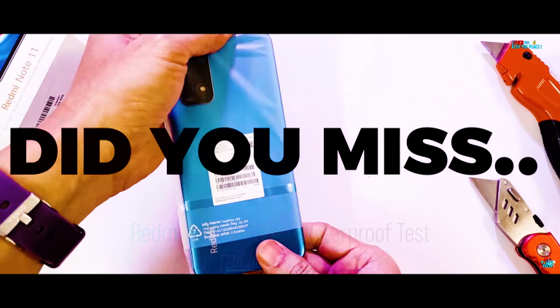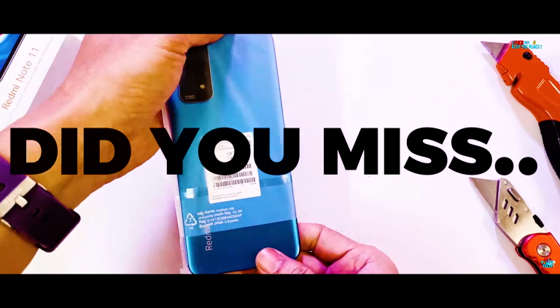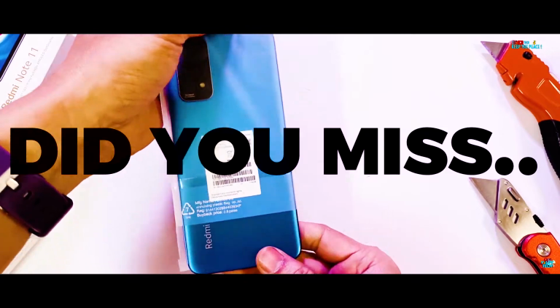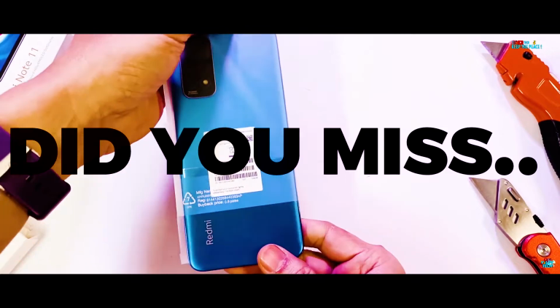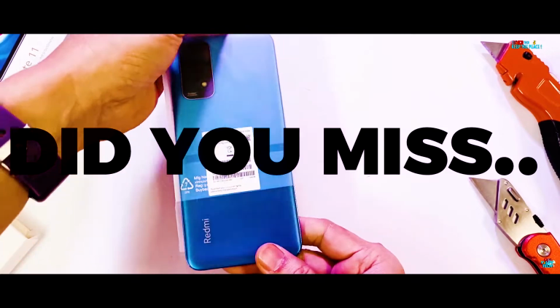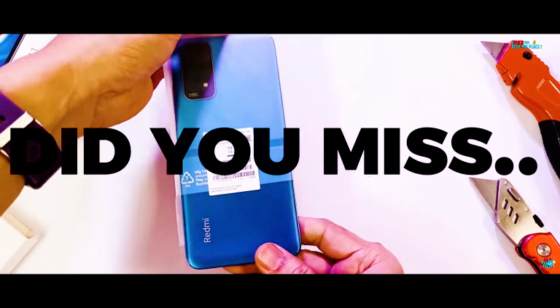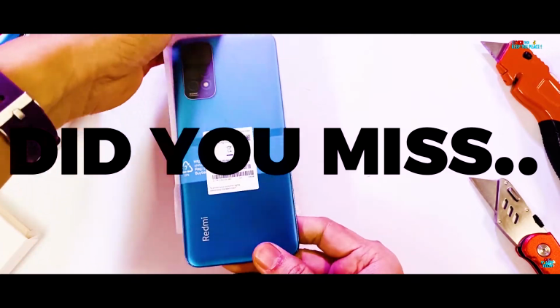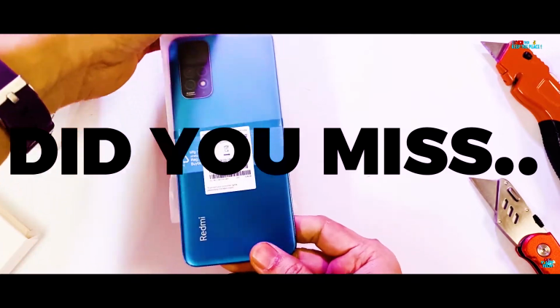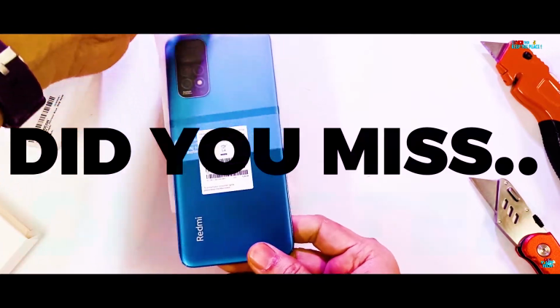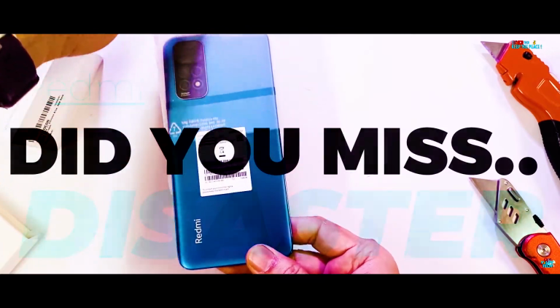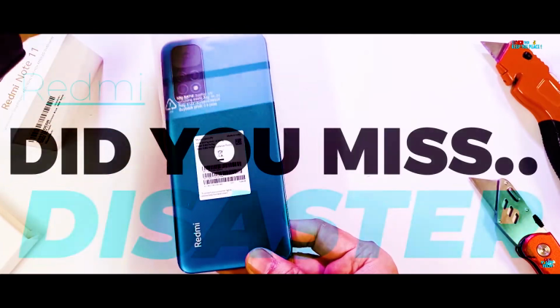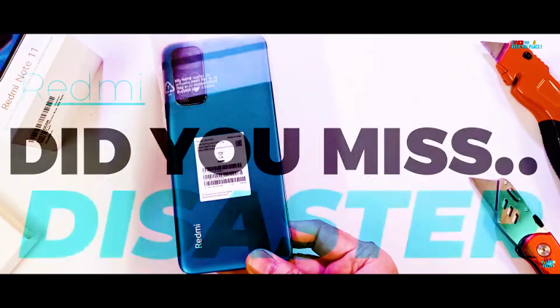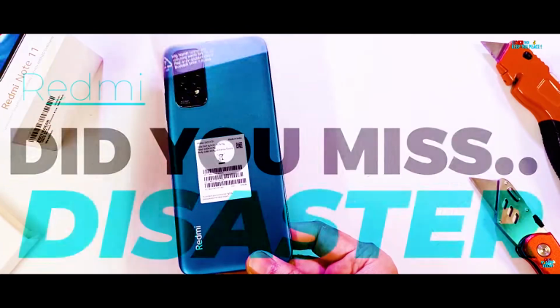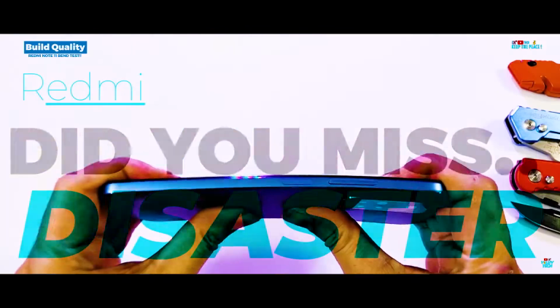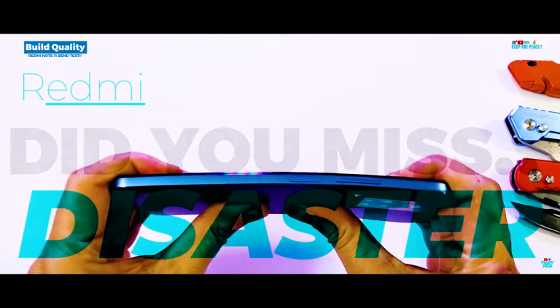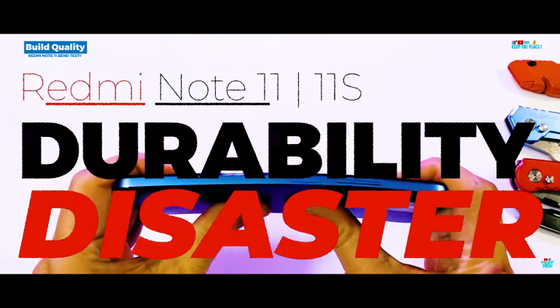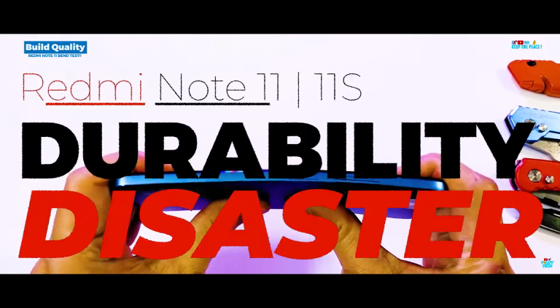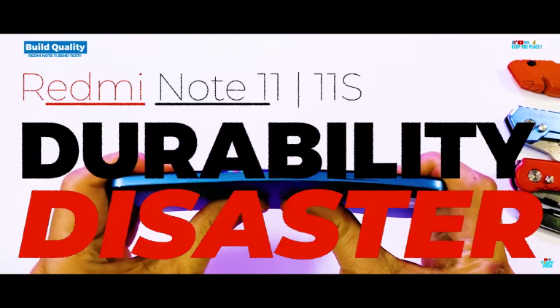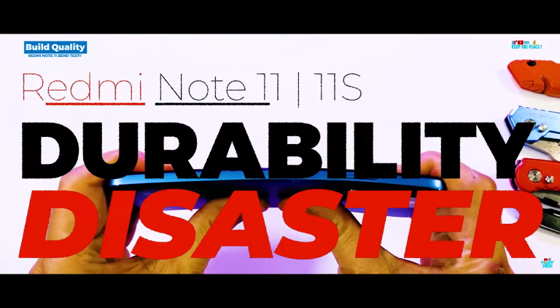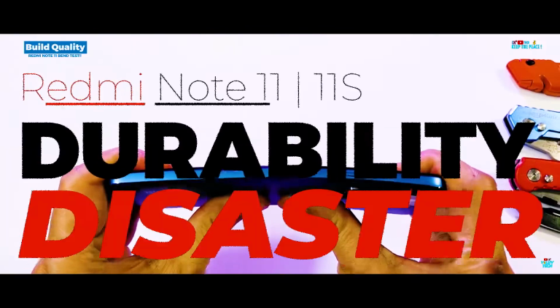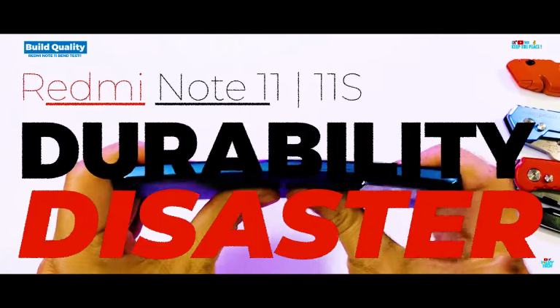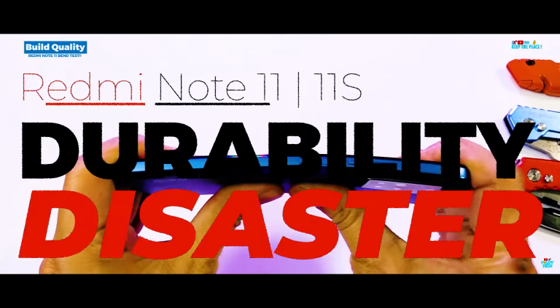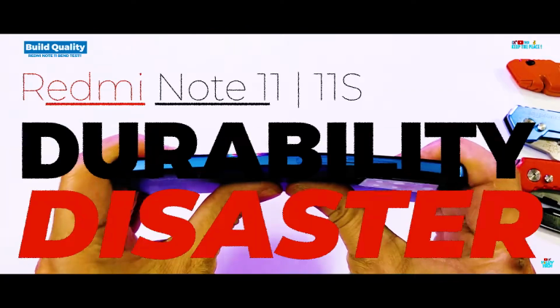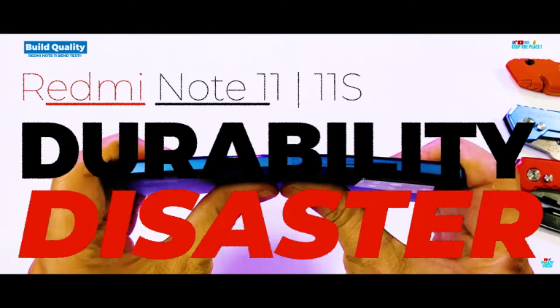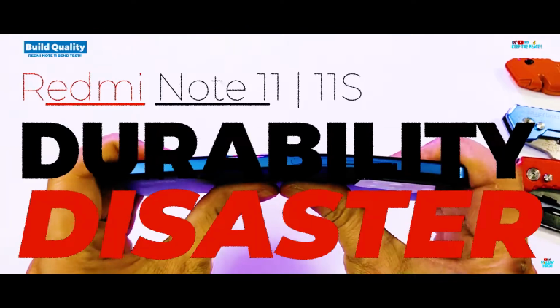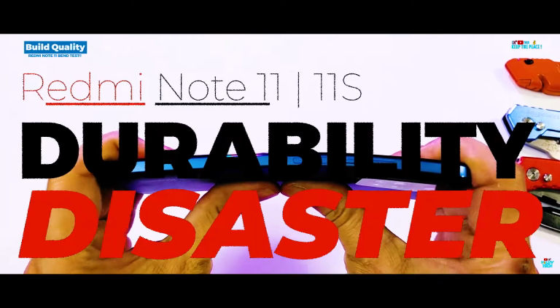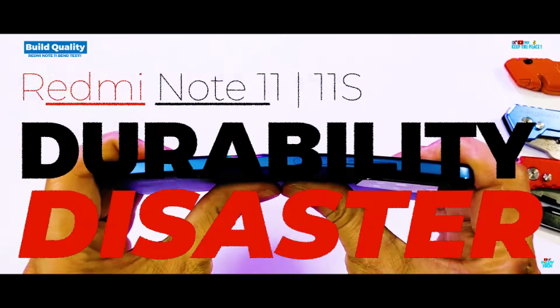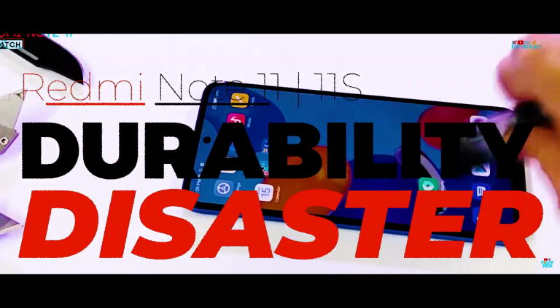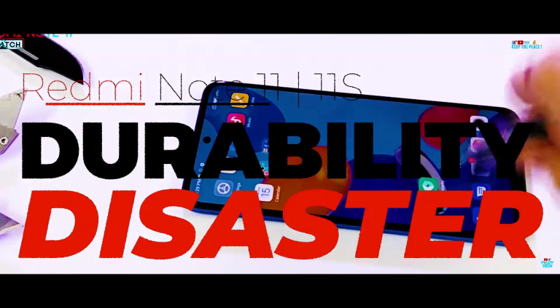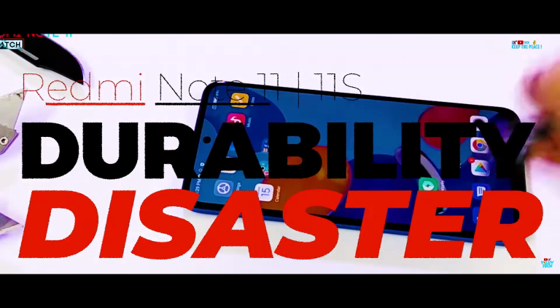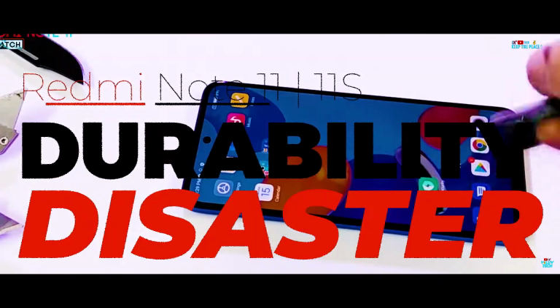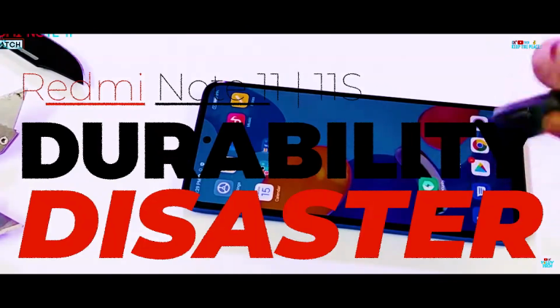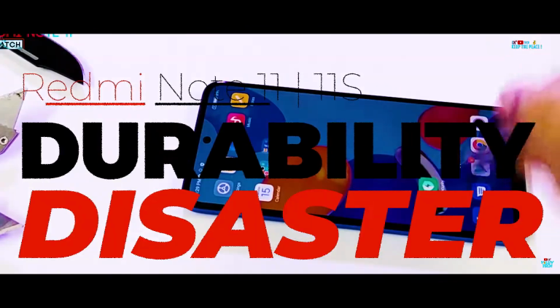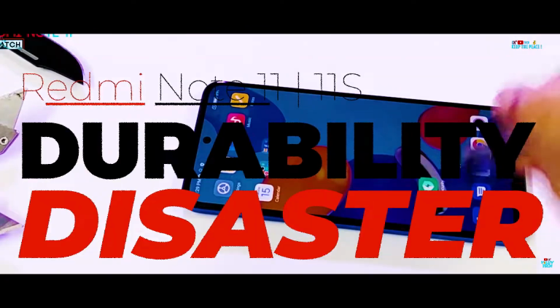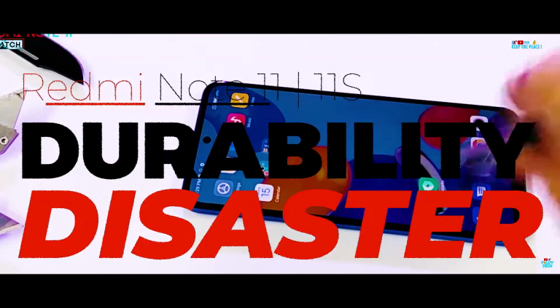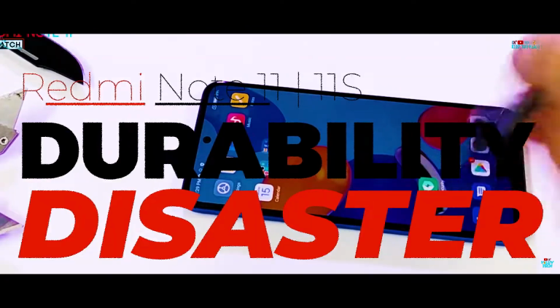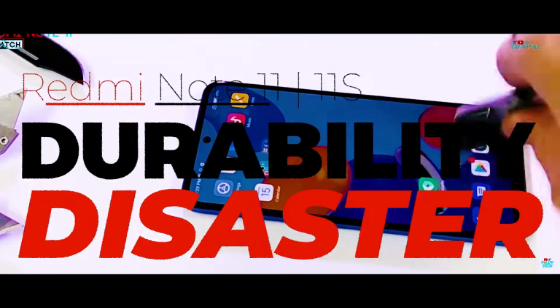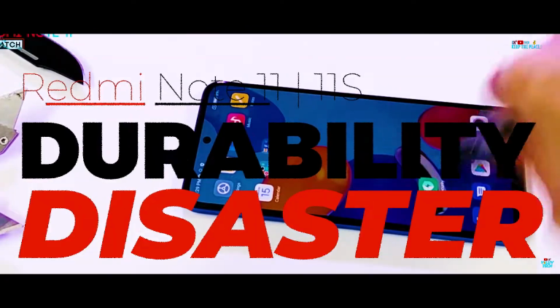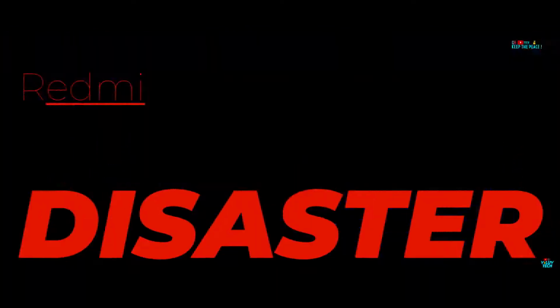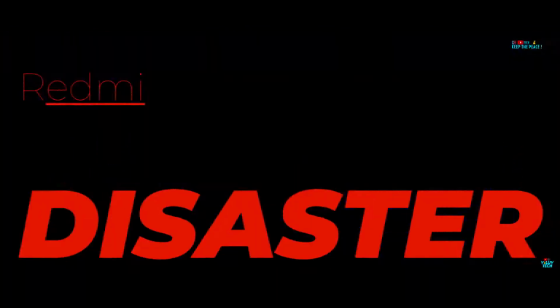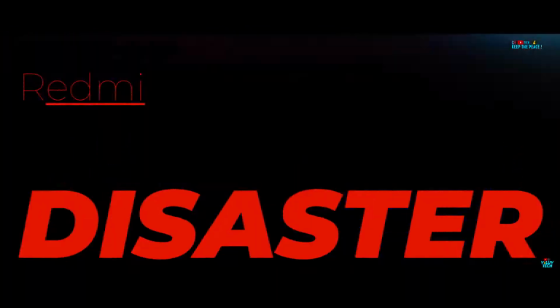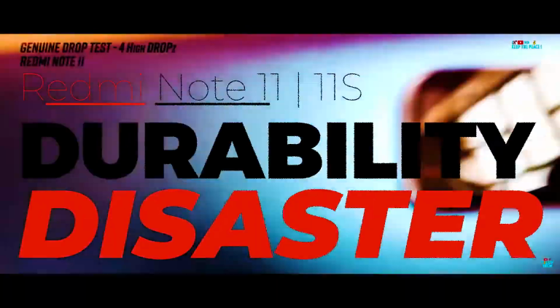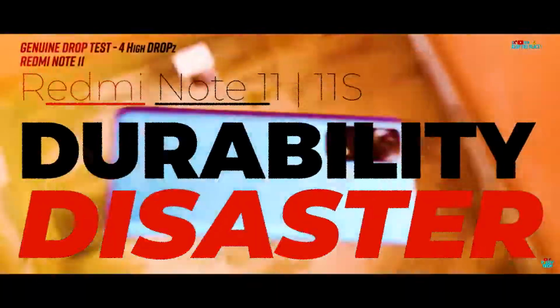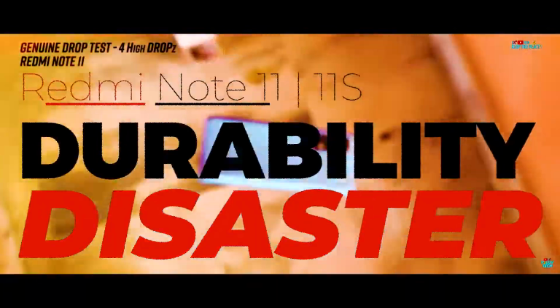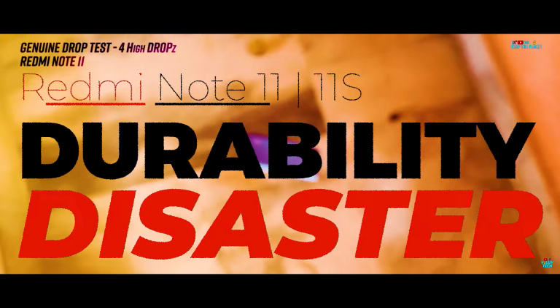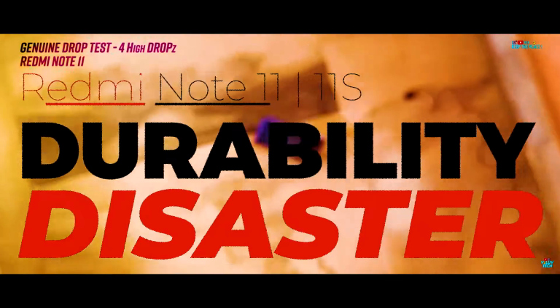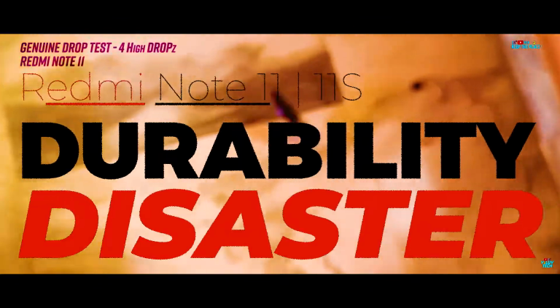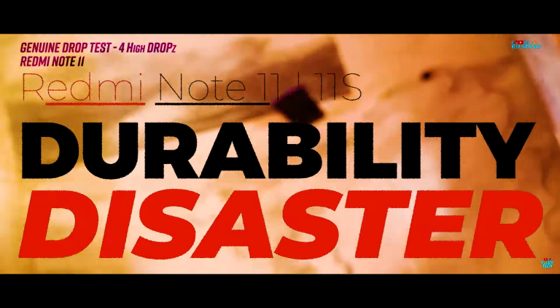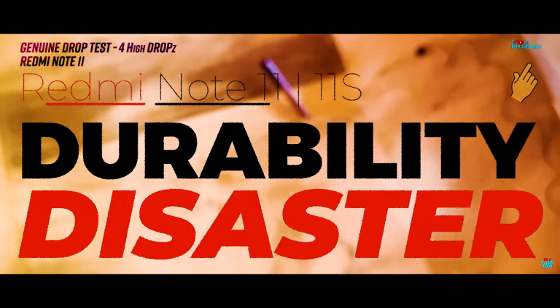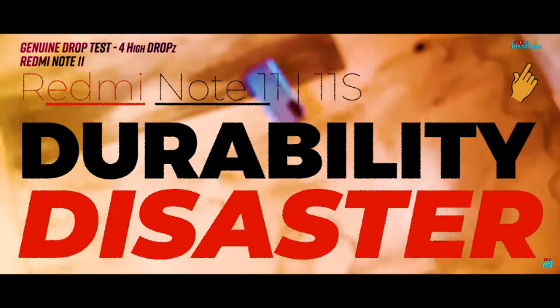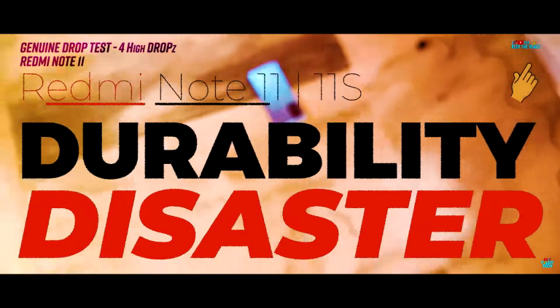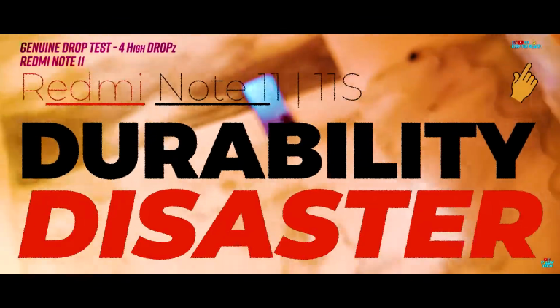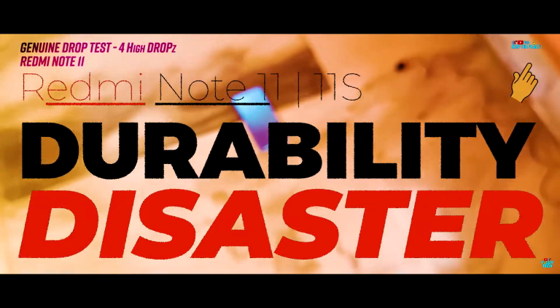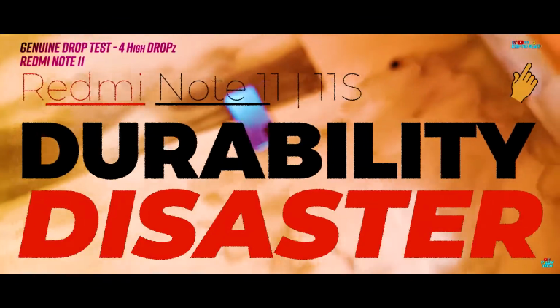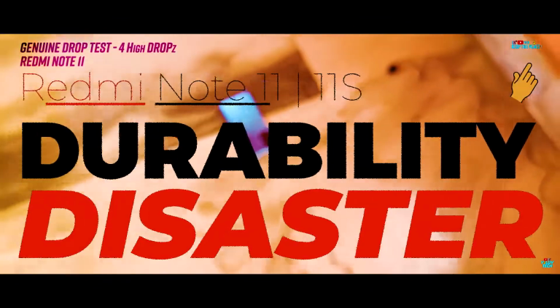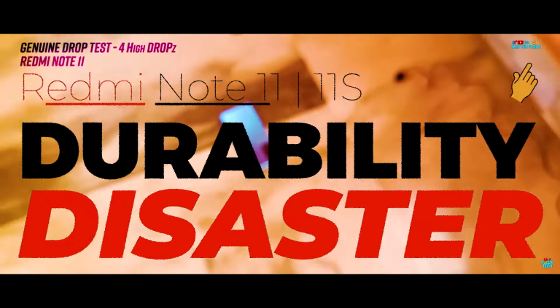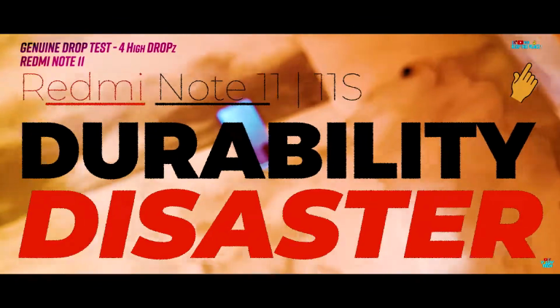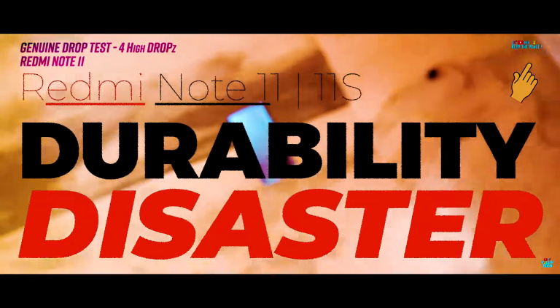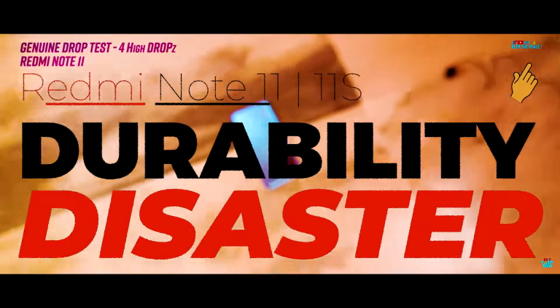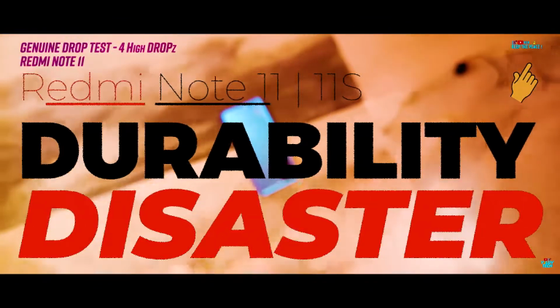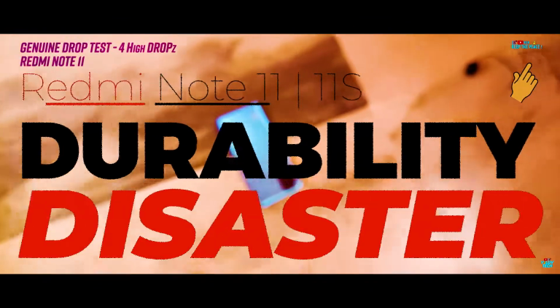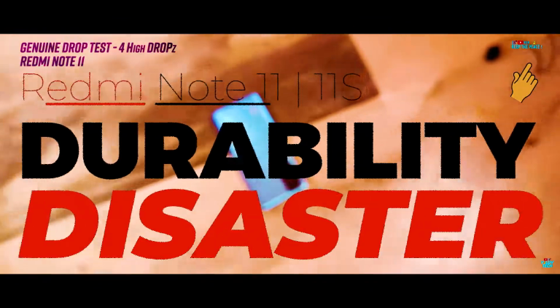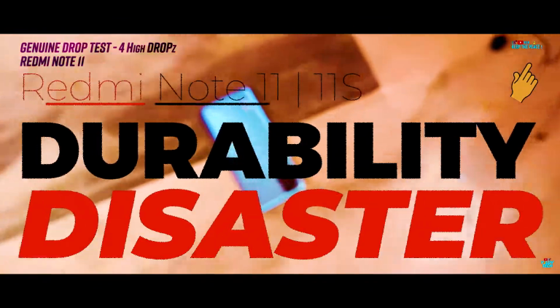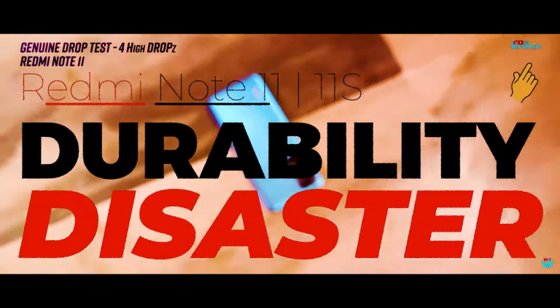If you've missed the devastating Redmi Note 11 fail in the last video, you can watch it by clicking the i button or the link in the description.